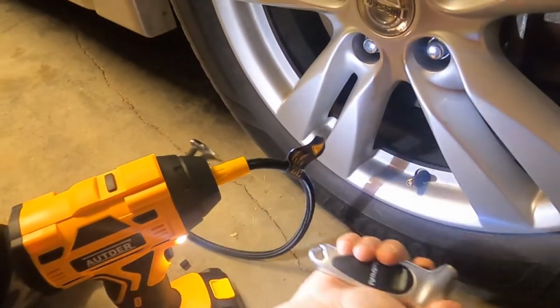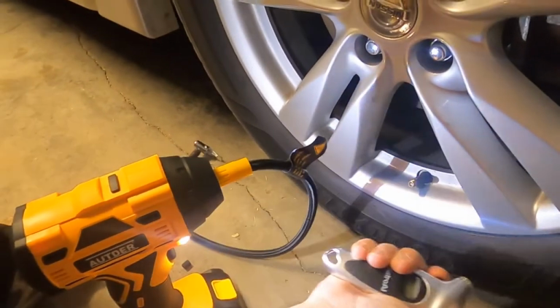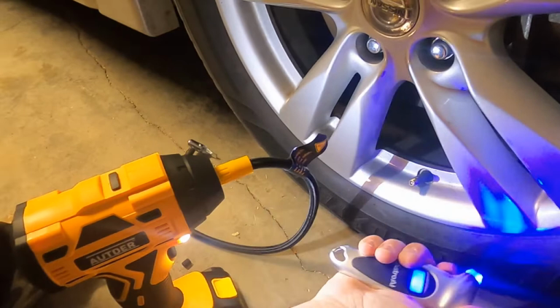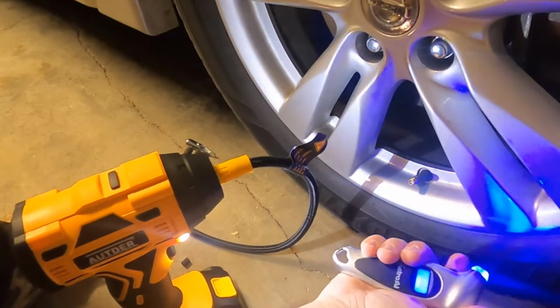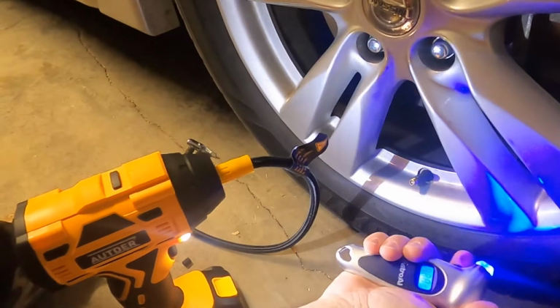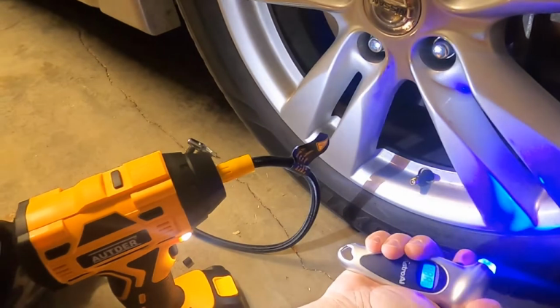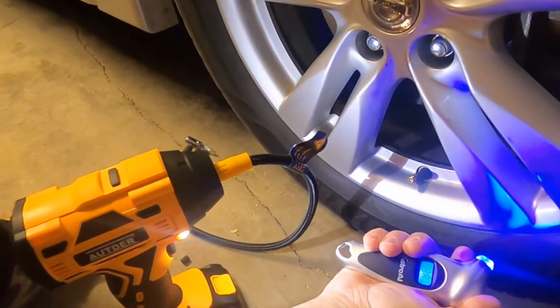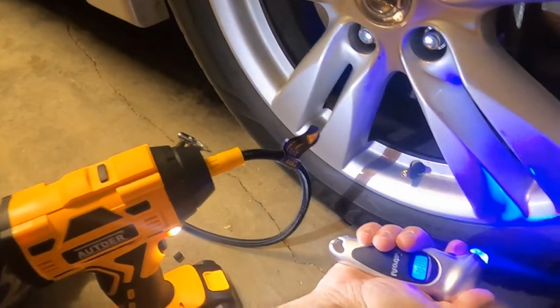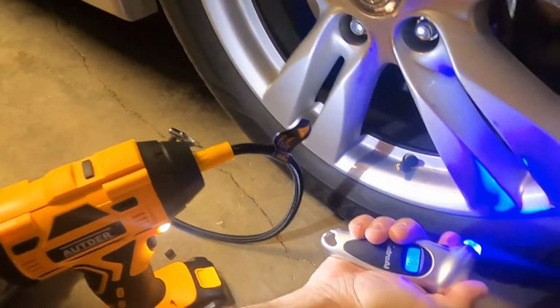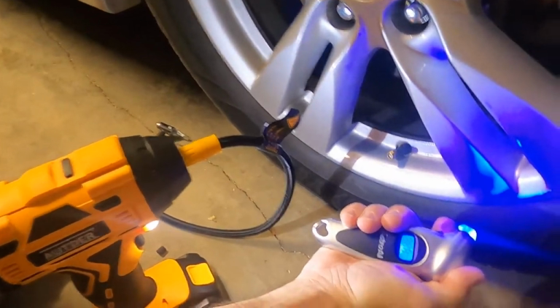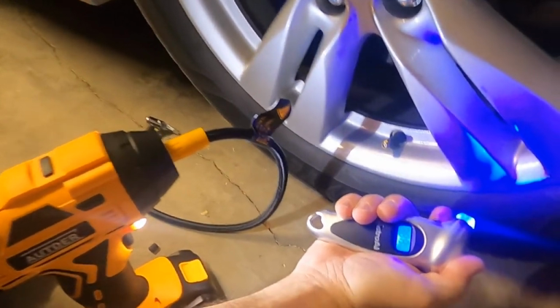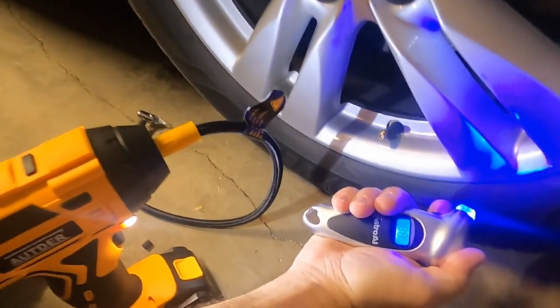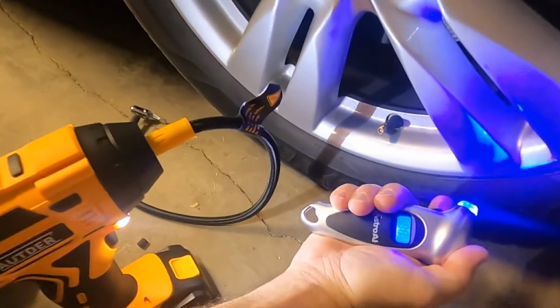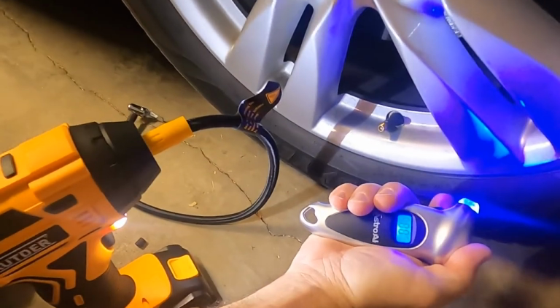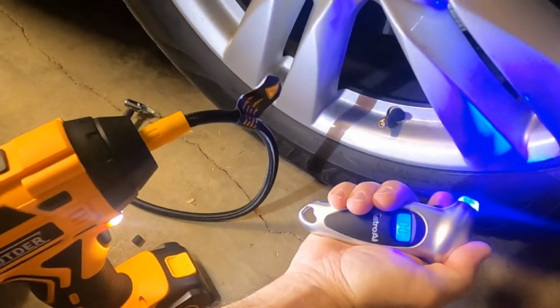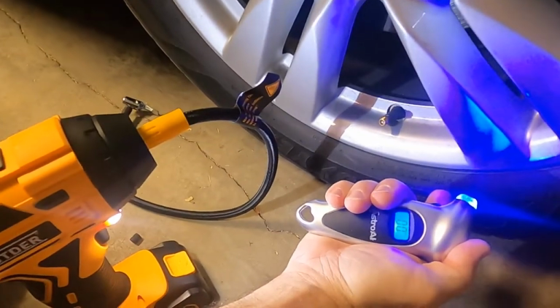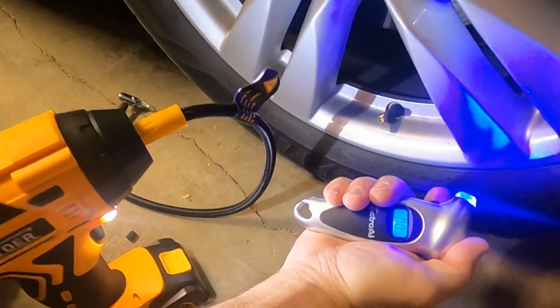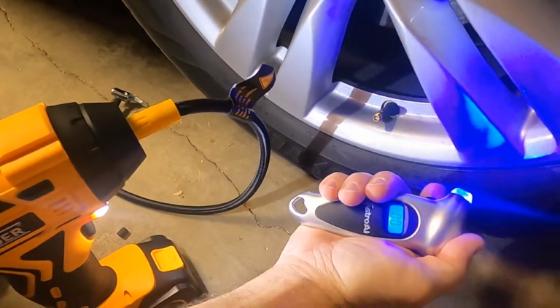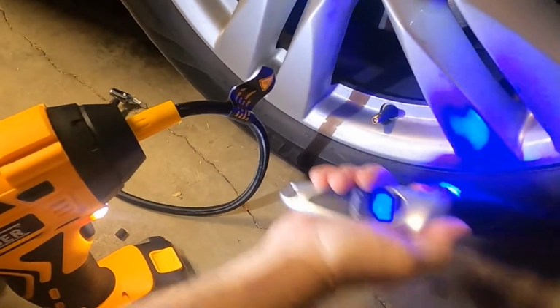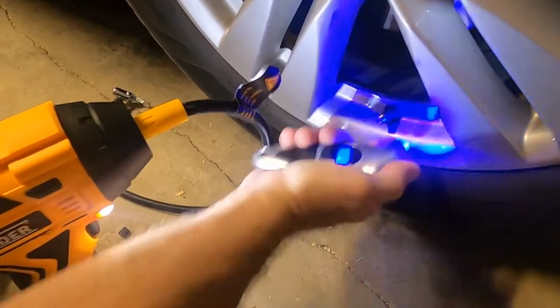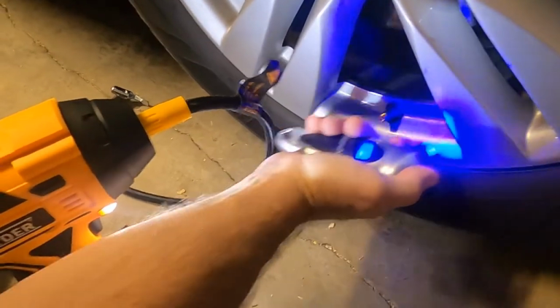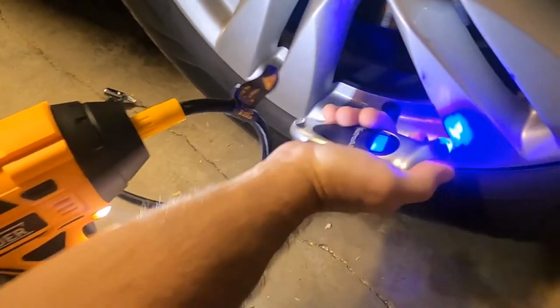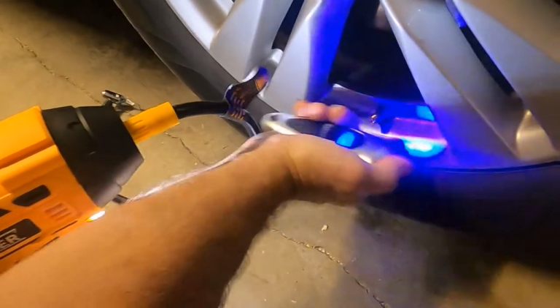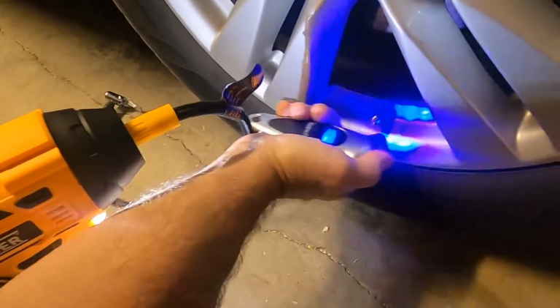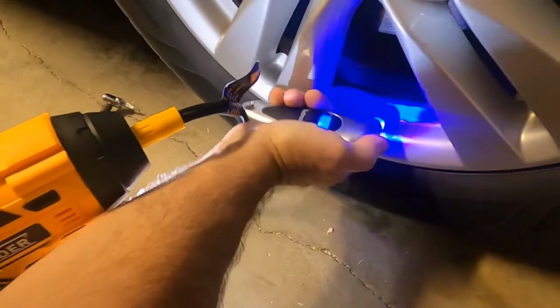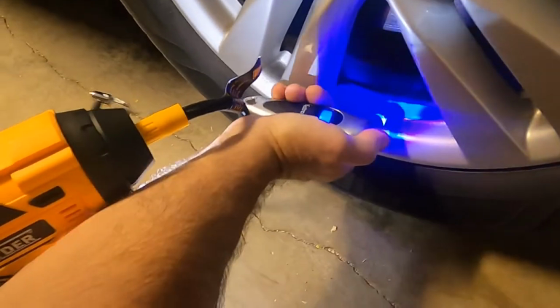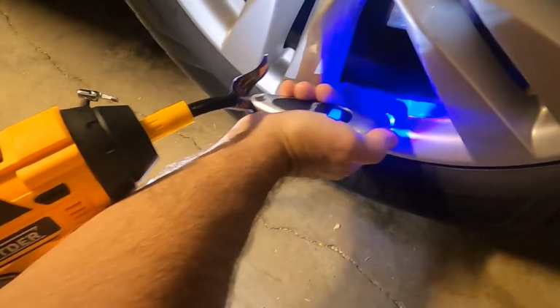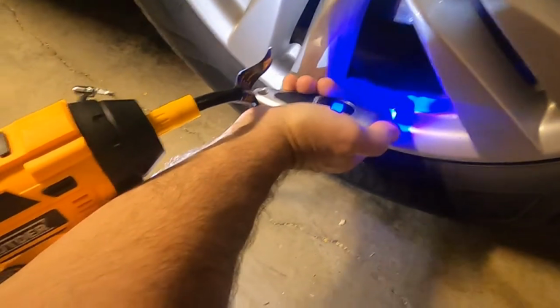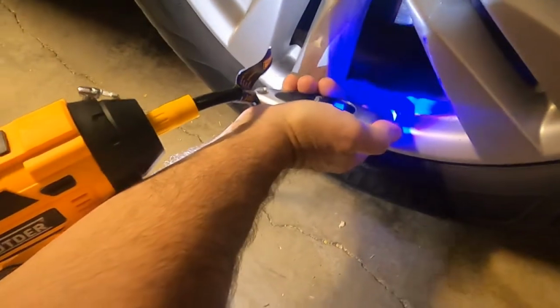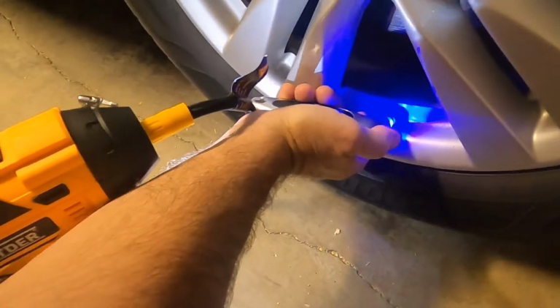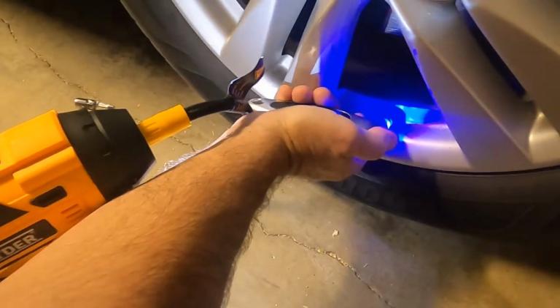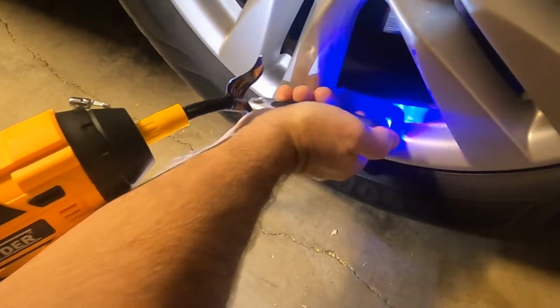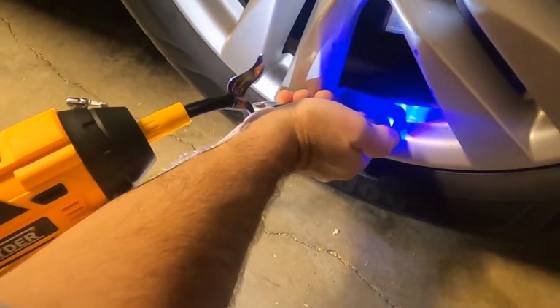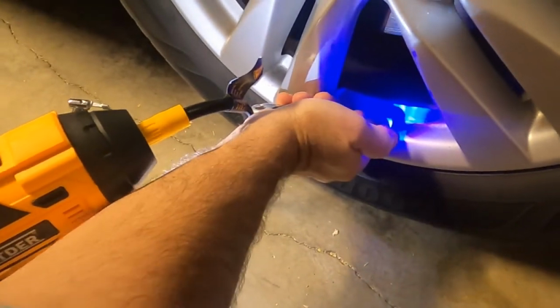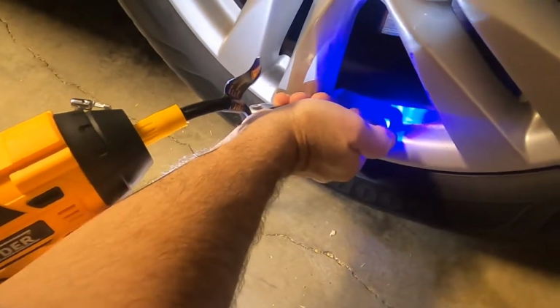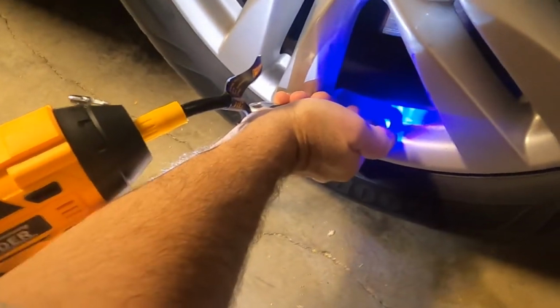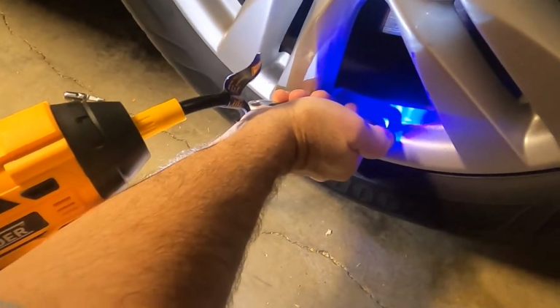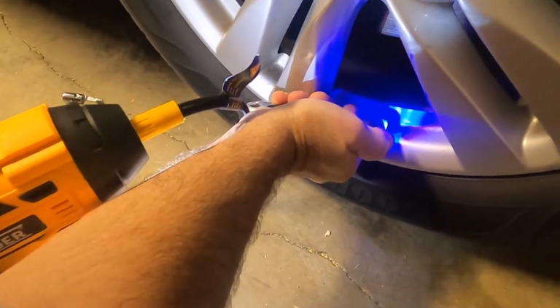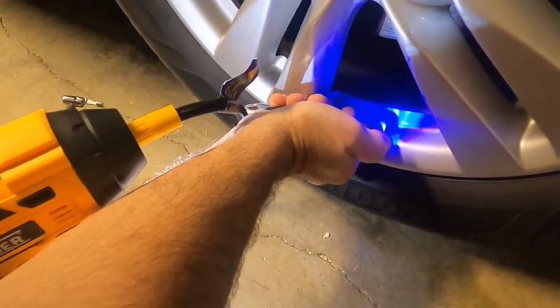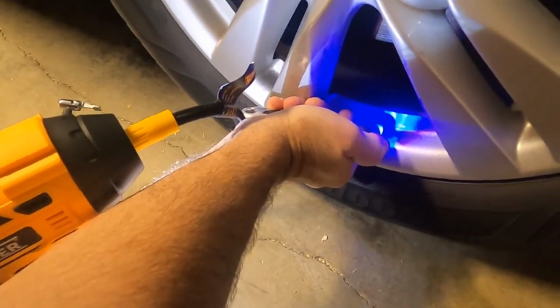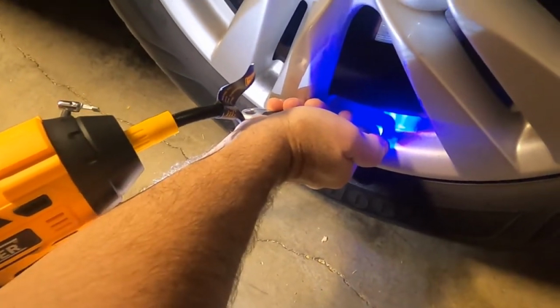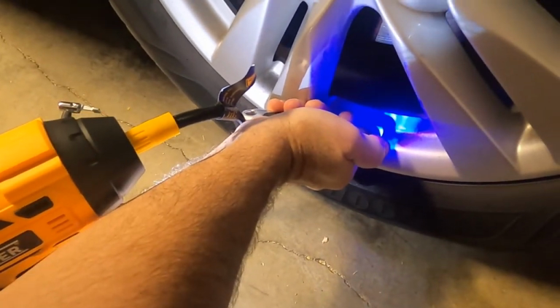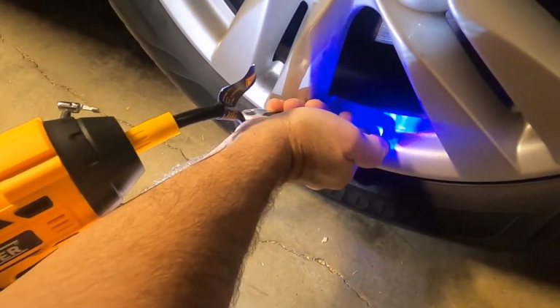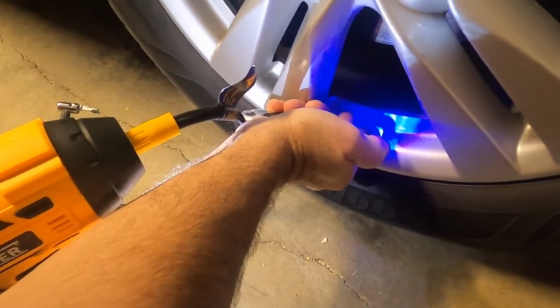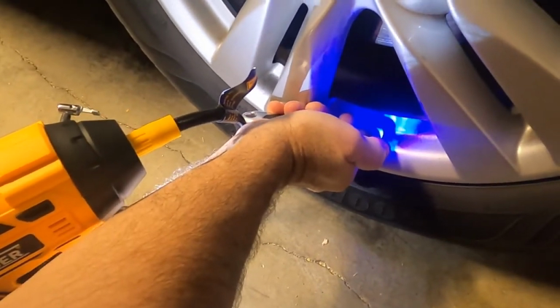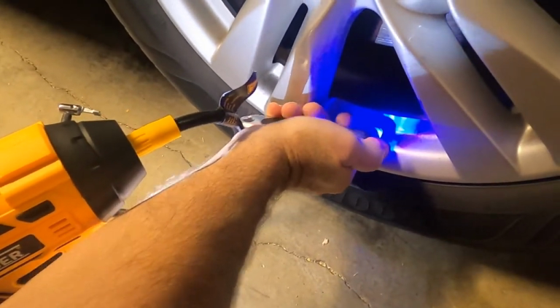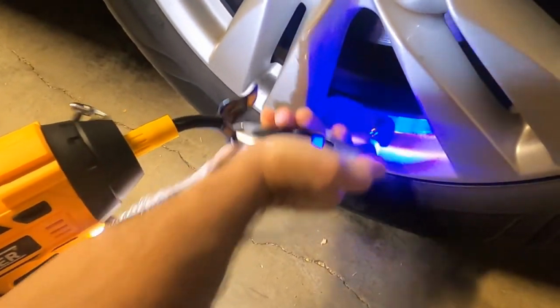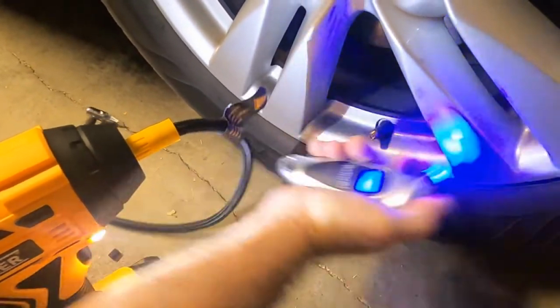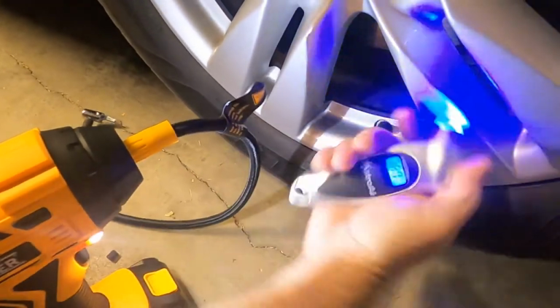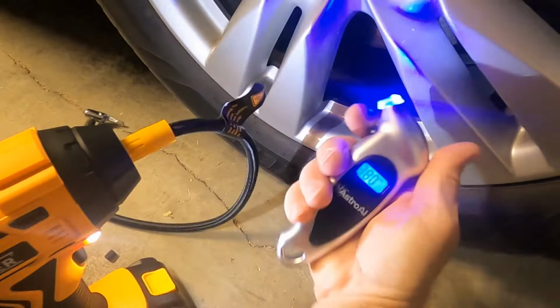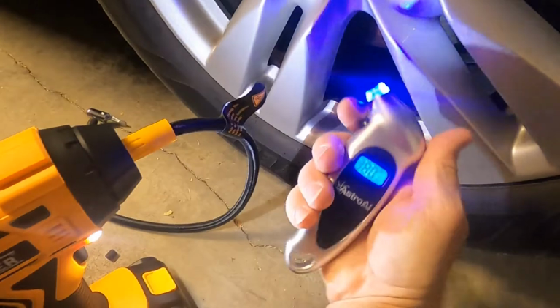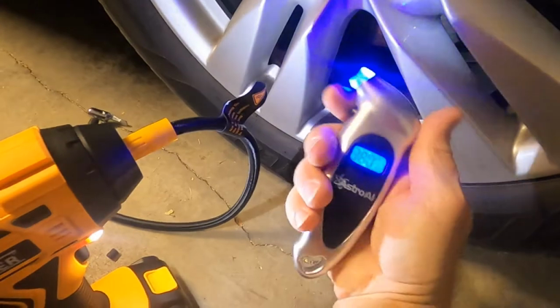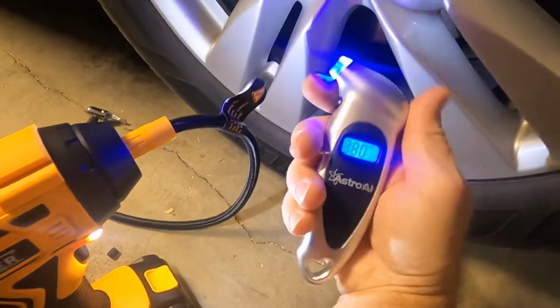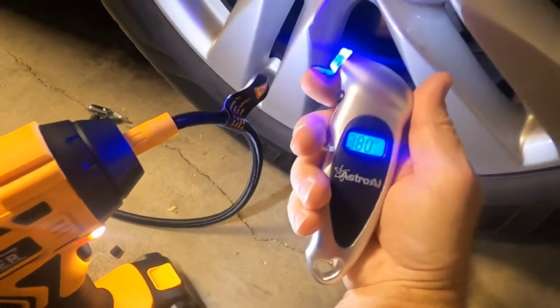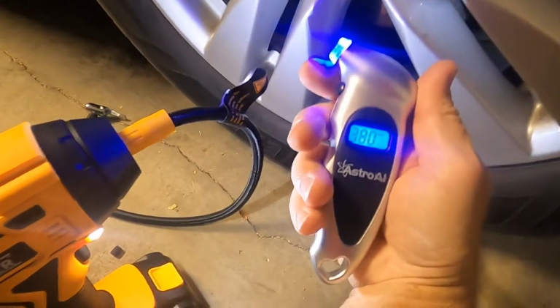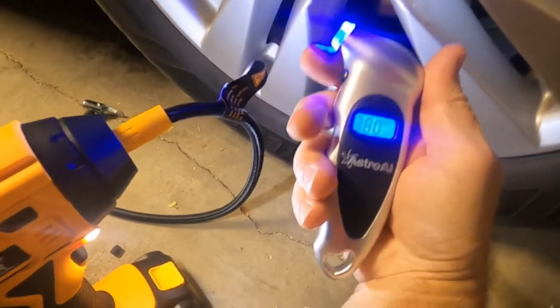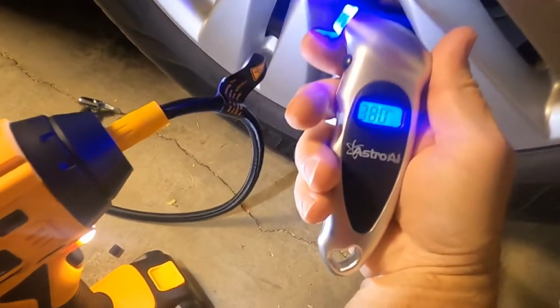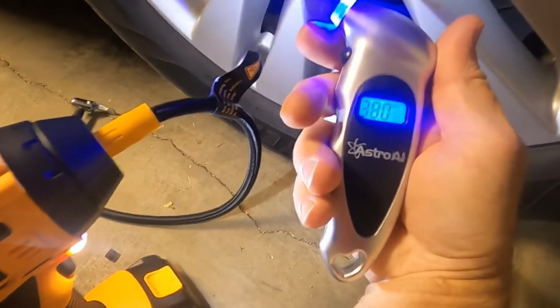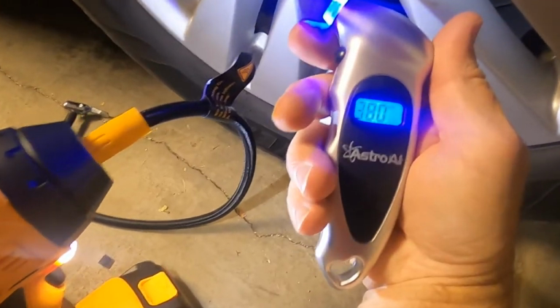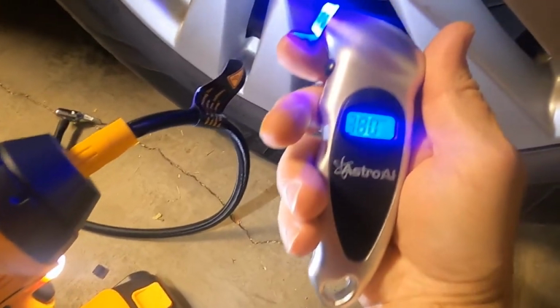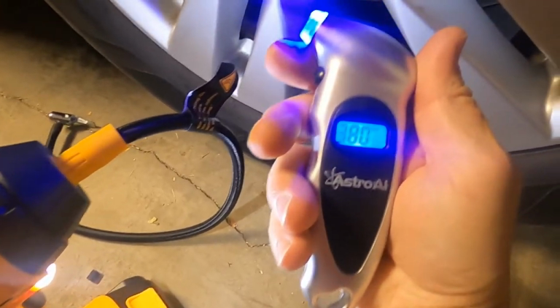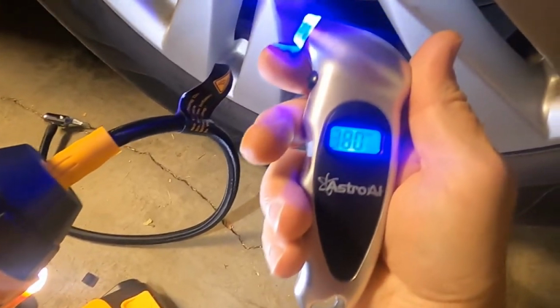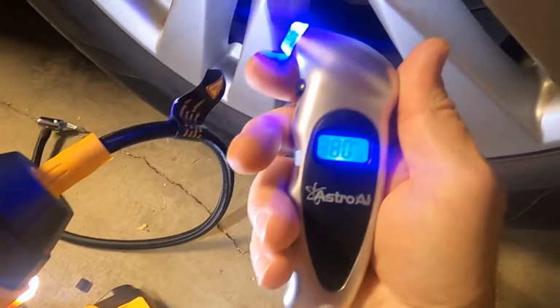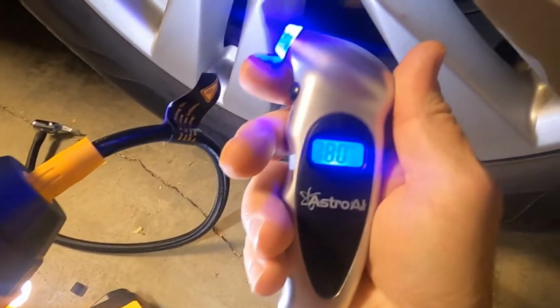It says 36 — let's take it off and check. Turns out it's actually 38 PSI on the separate gauge.